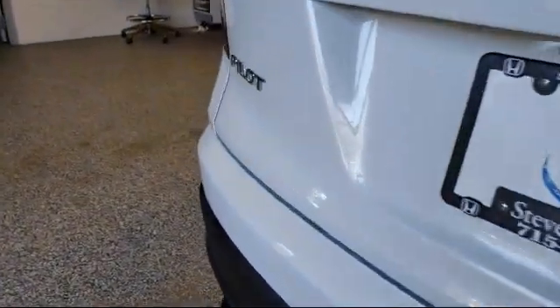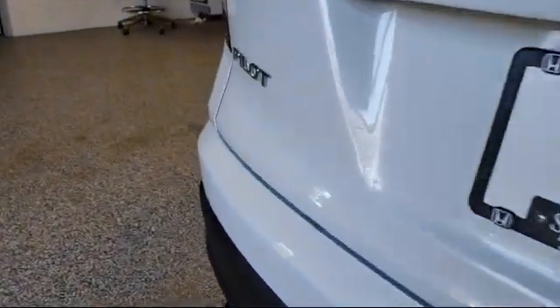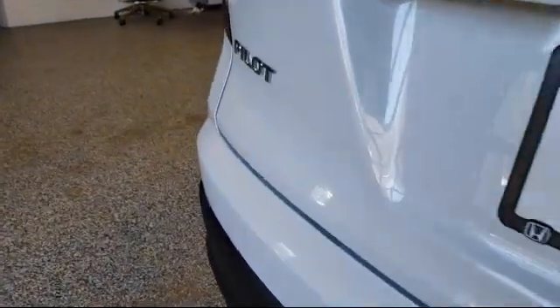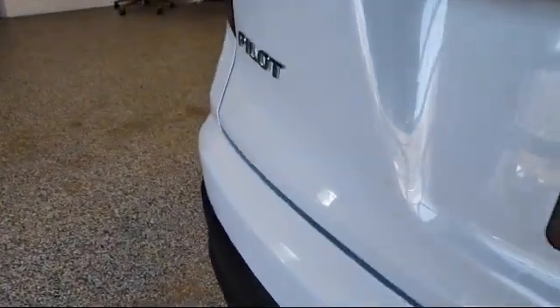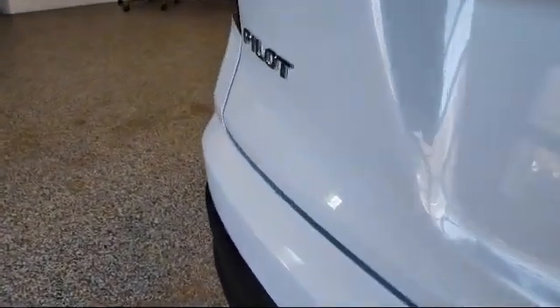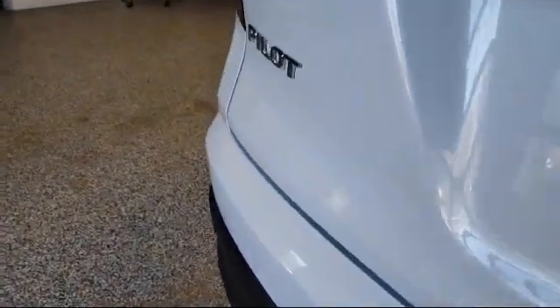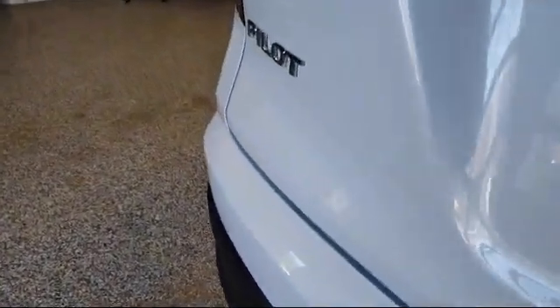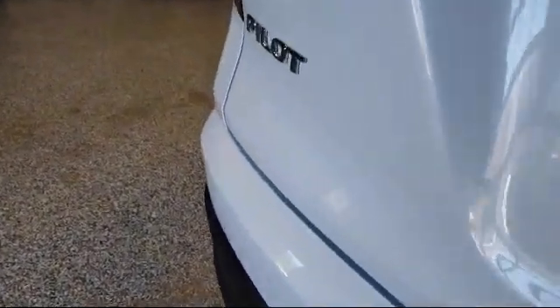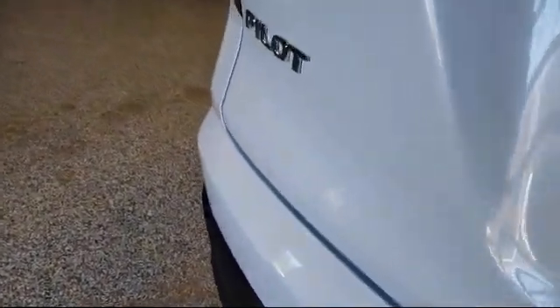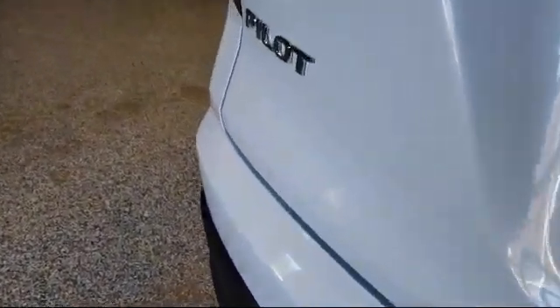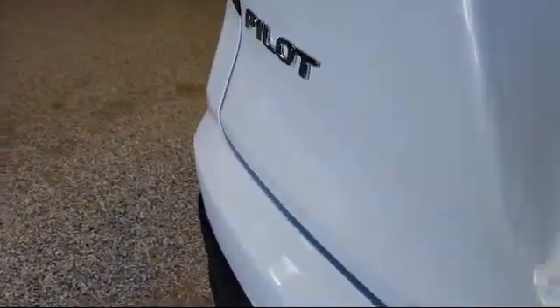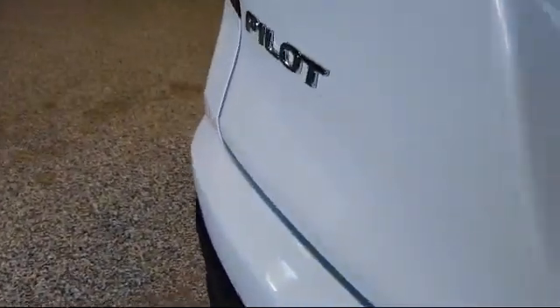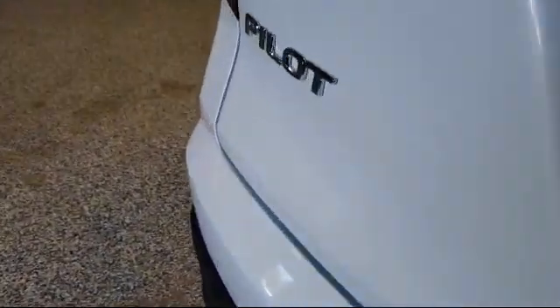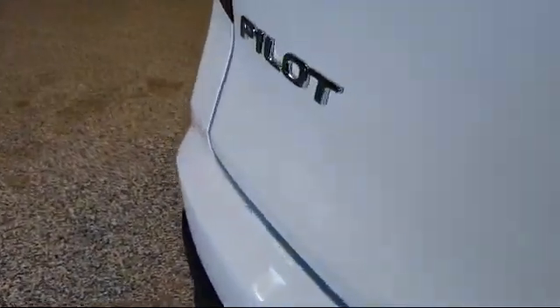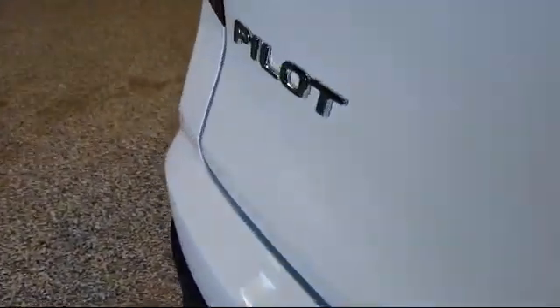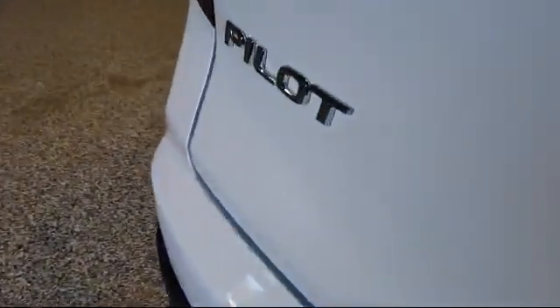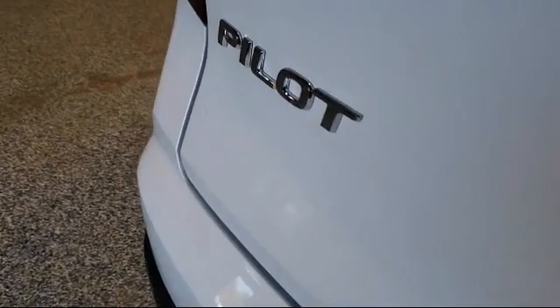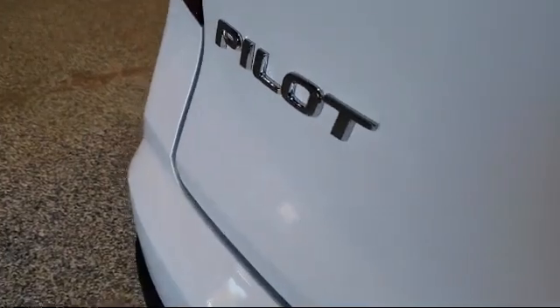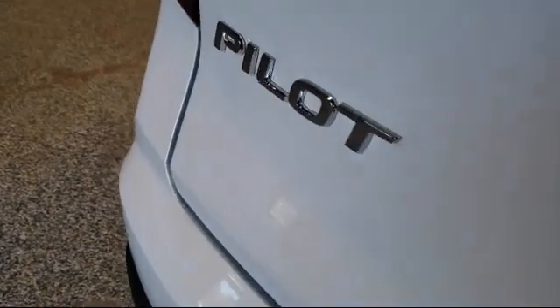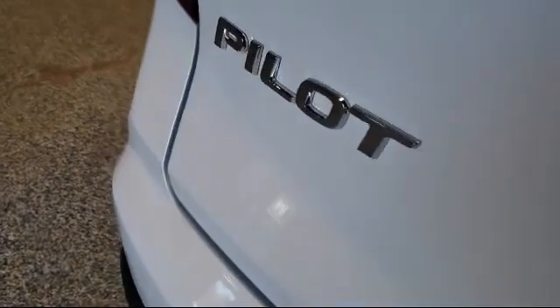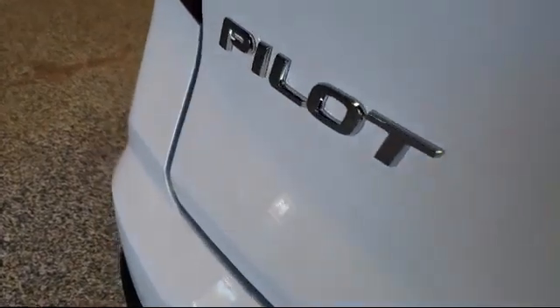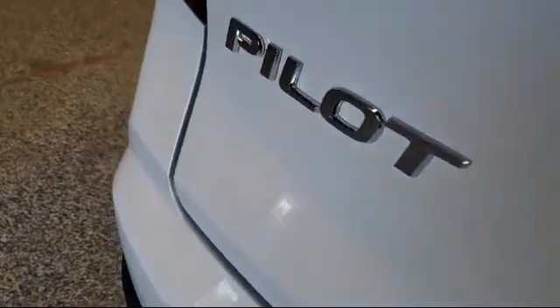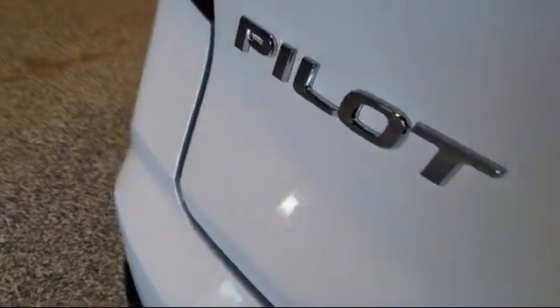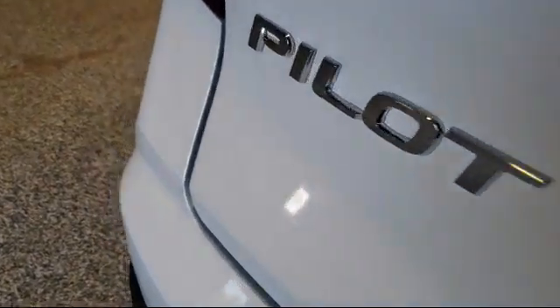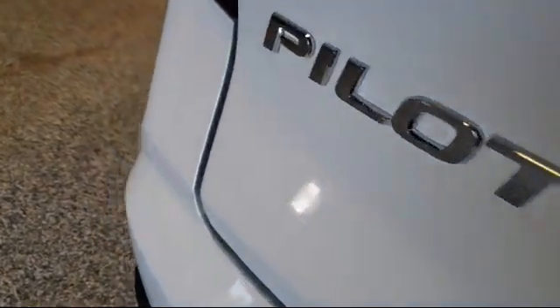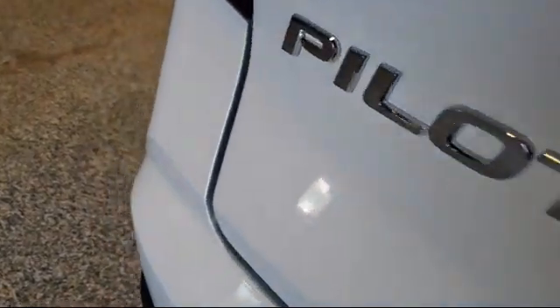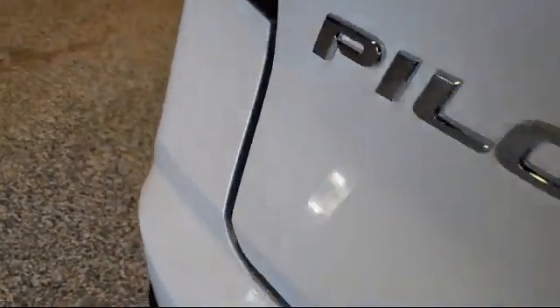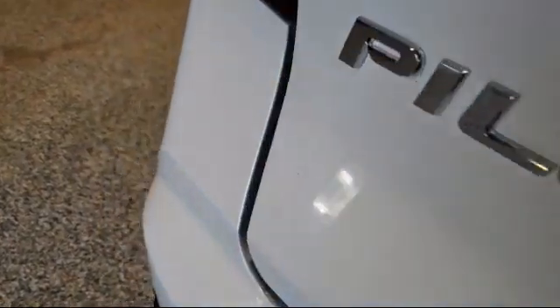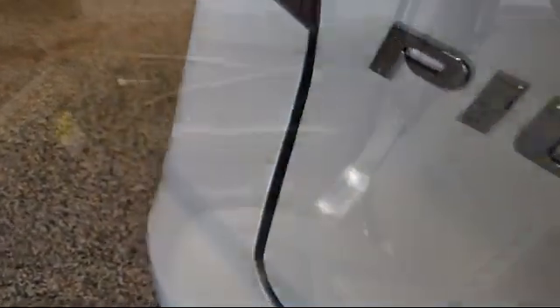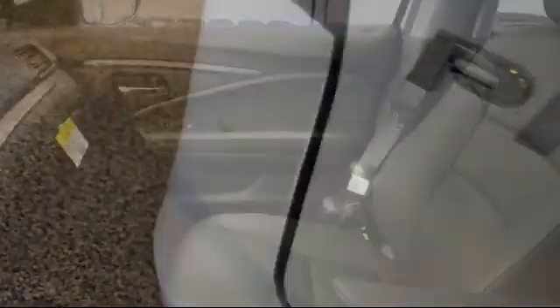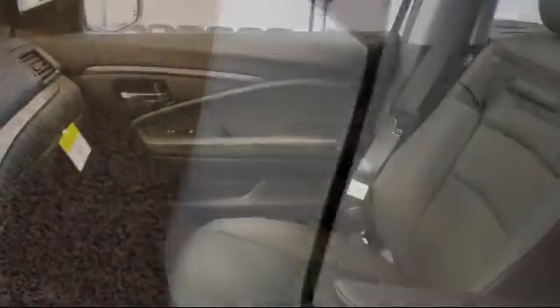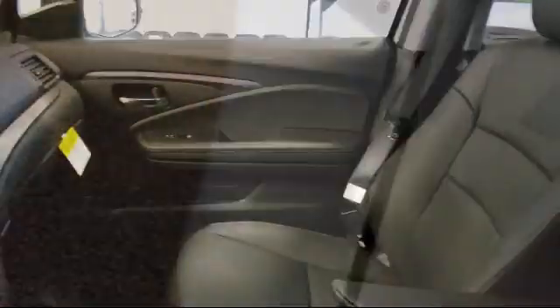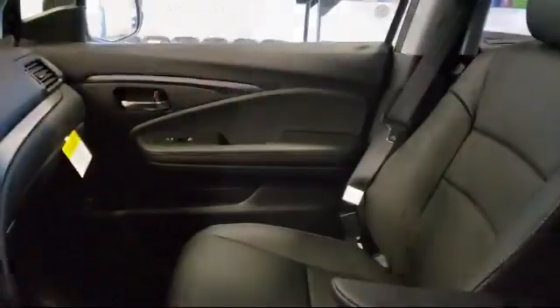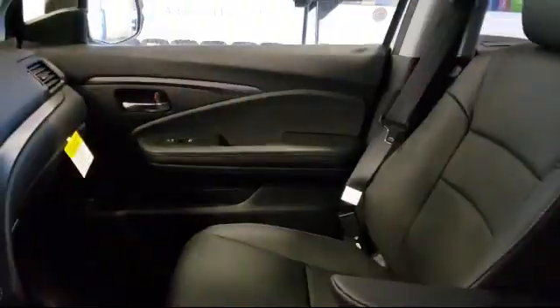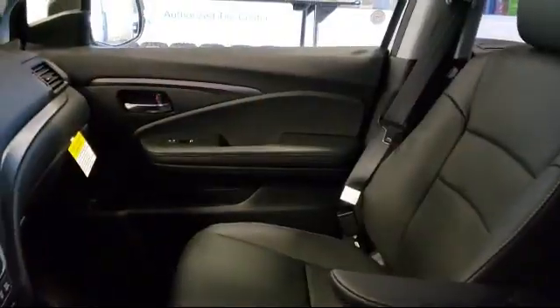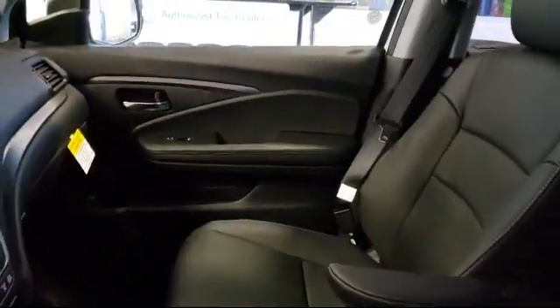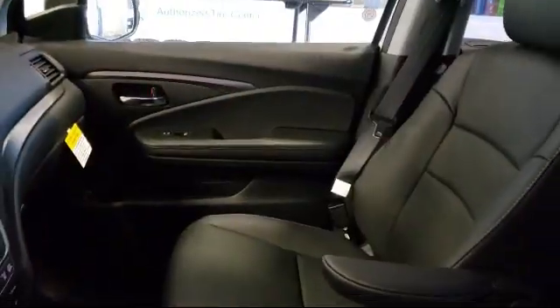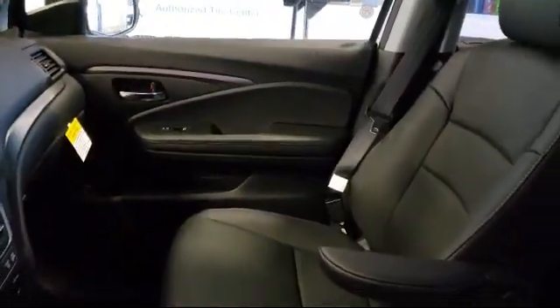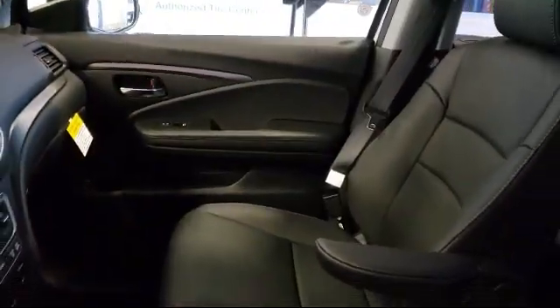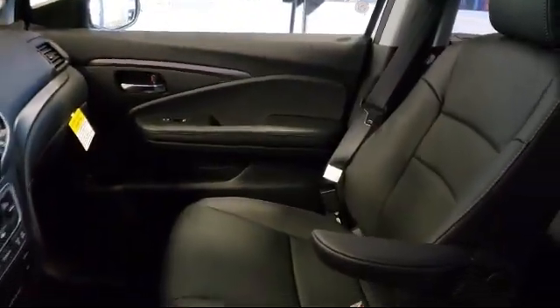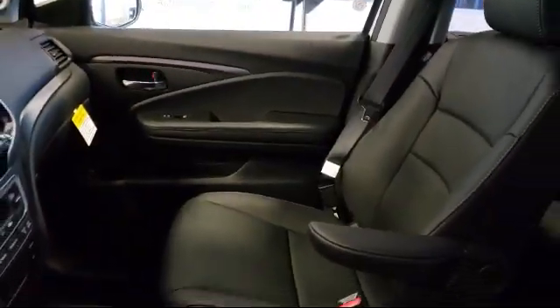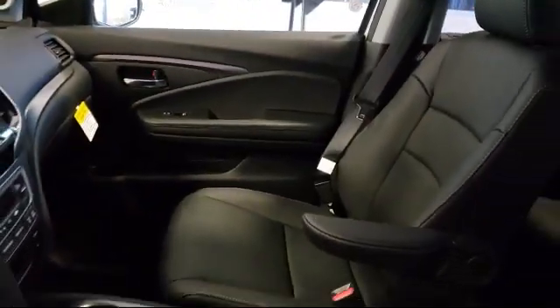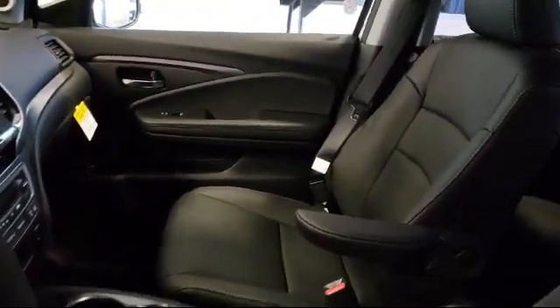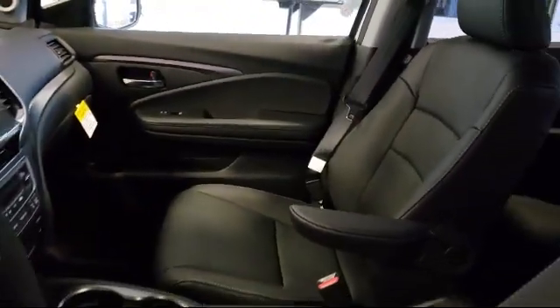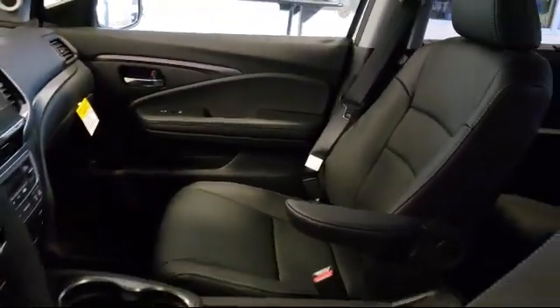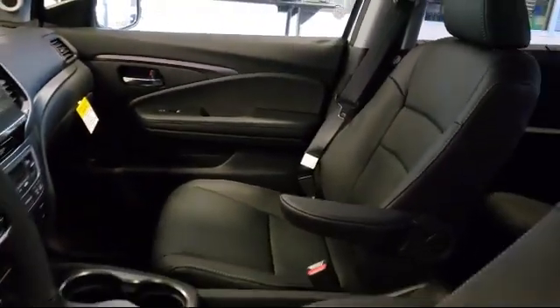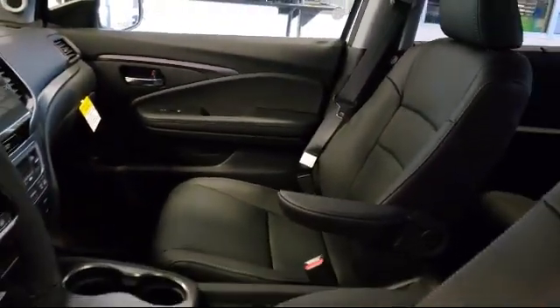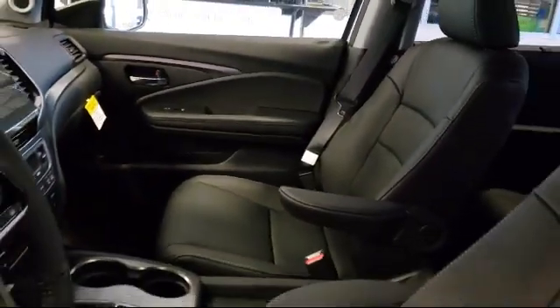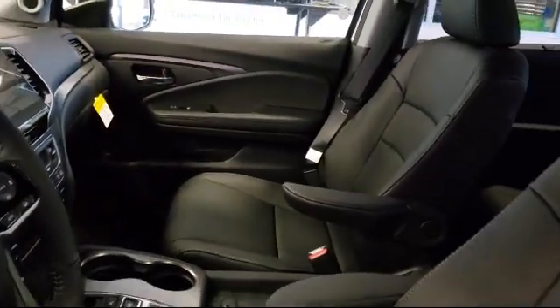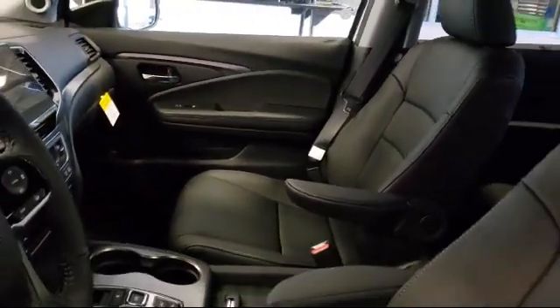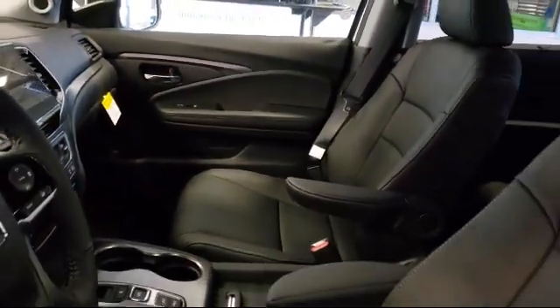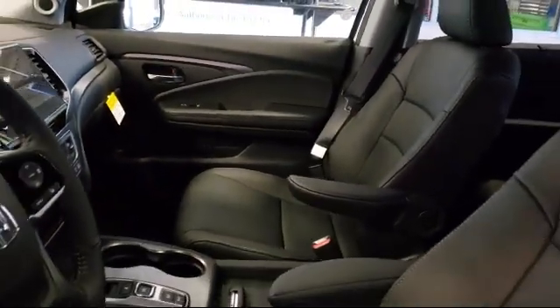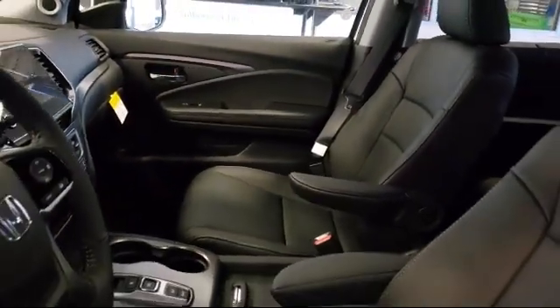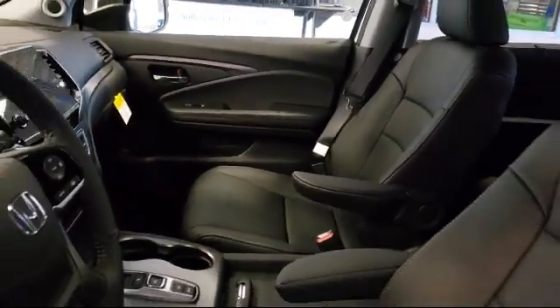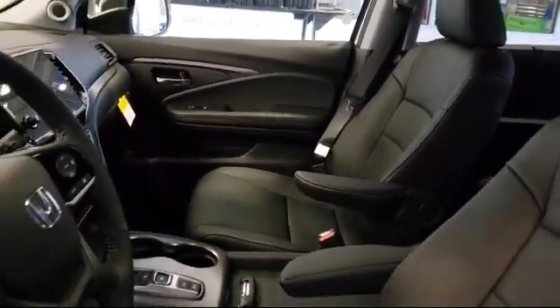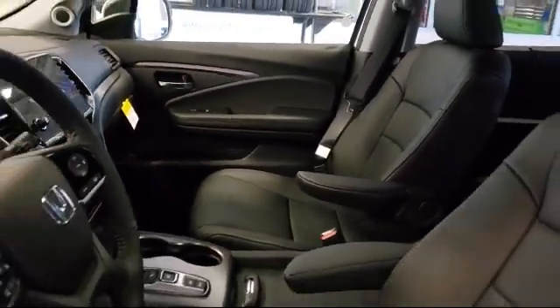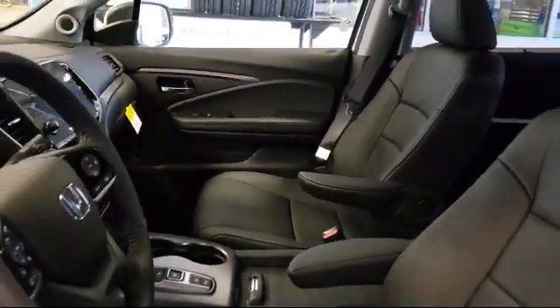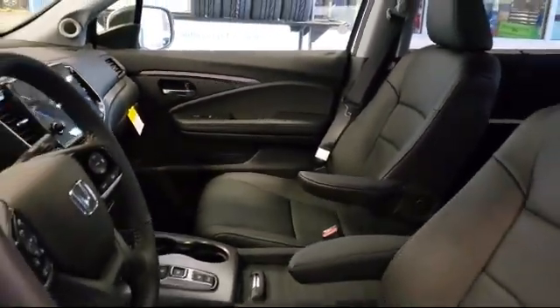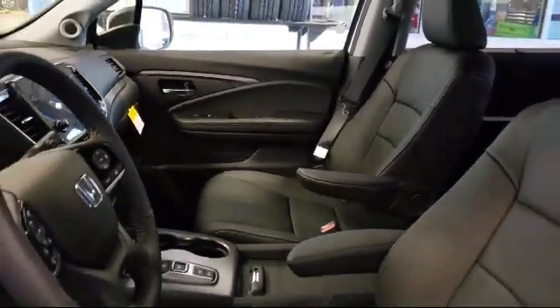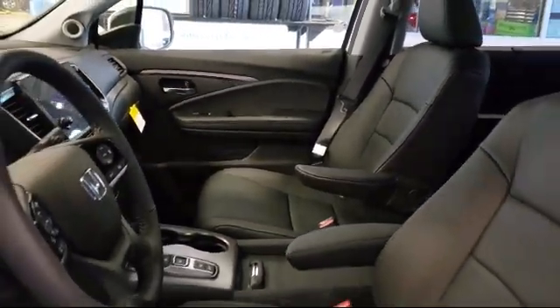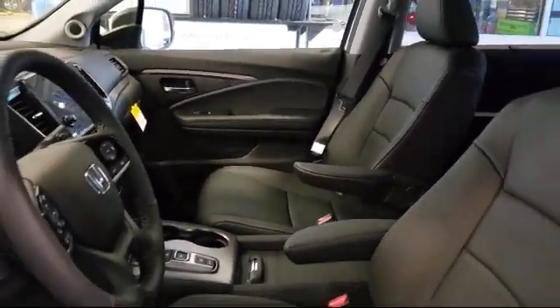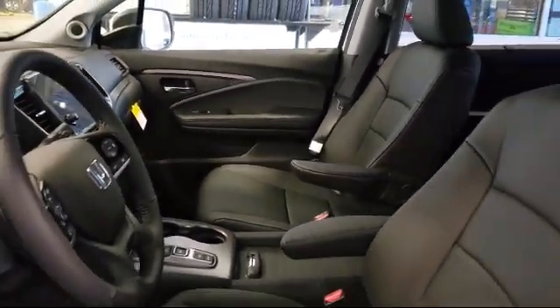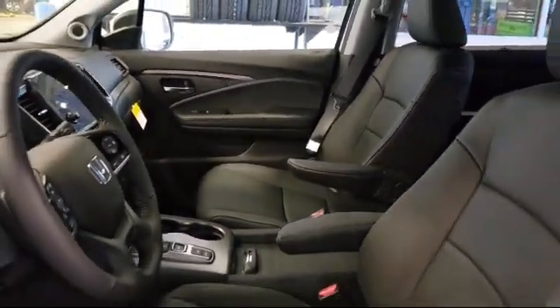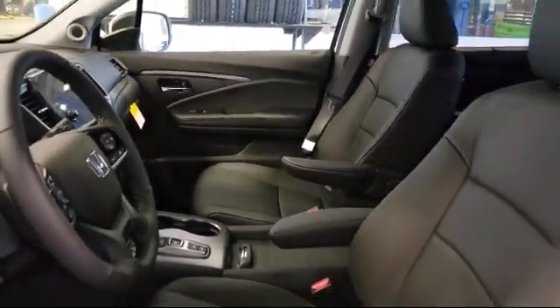It also features Climate Control, Leather Seating, Keyless Entry, Remote Start System, and Stability Control.